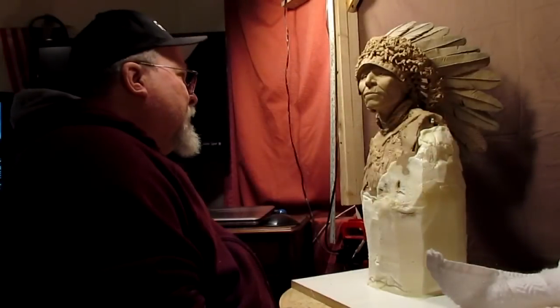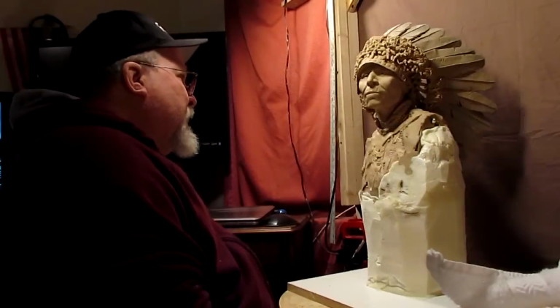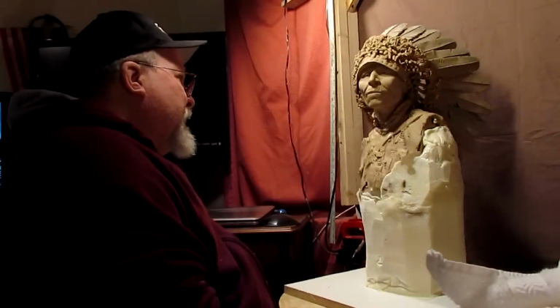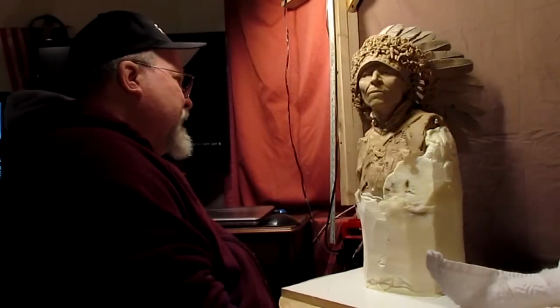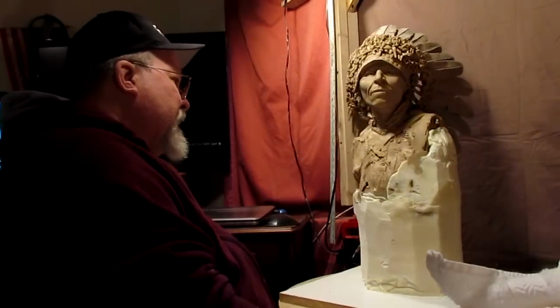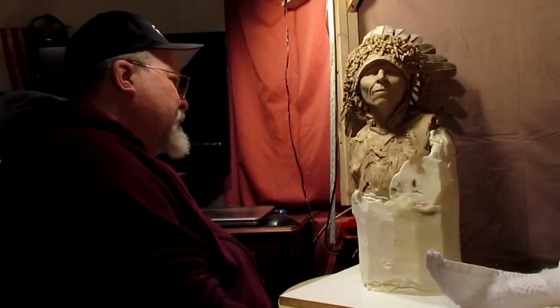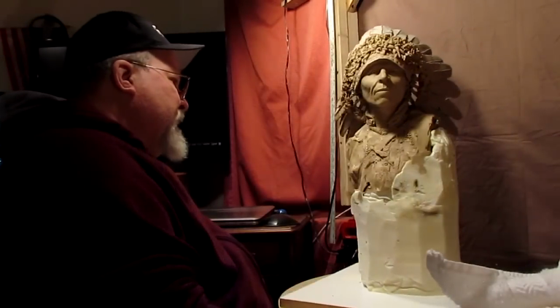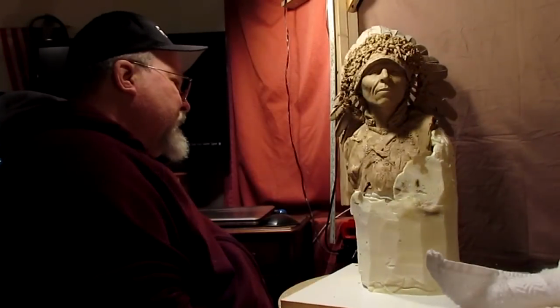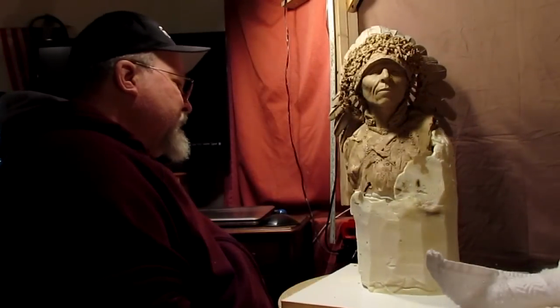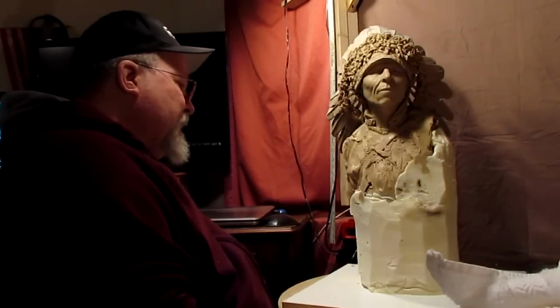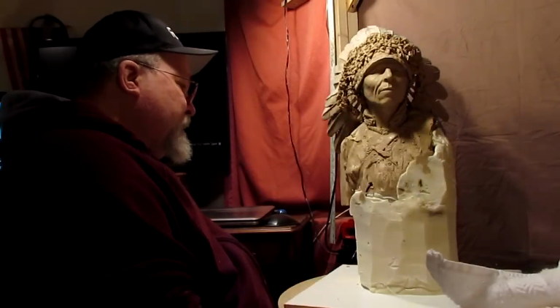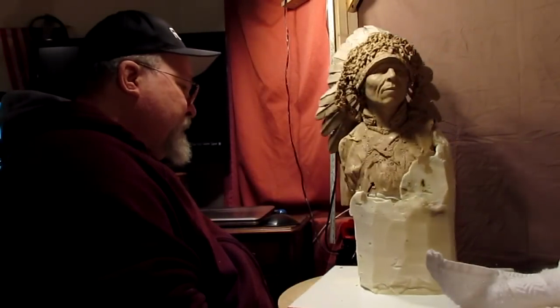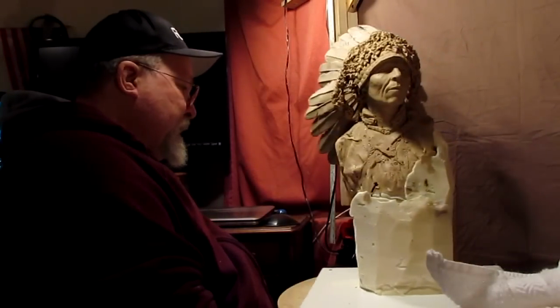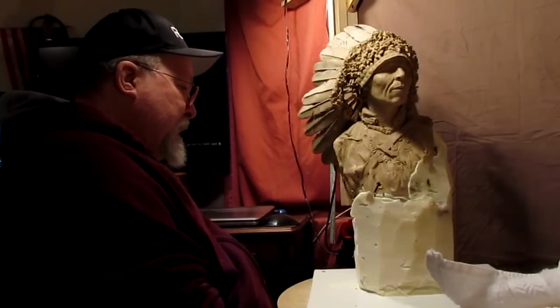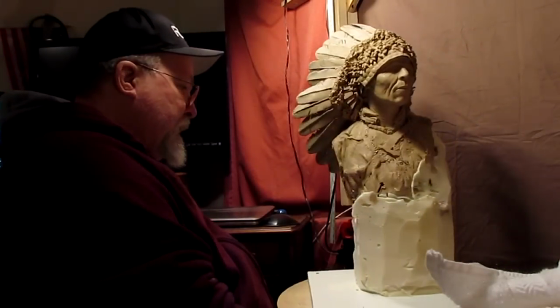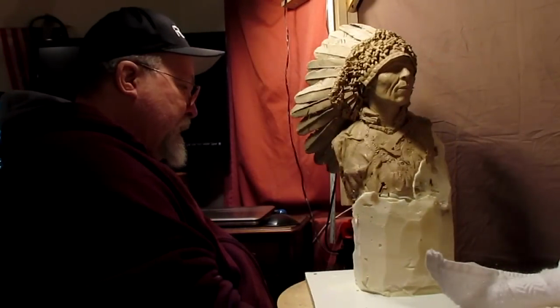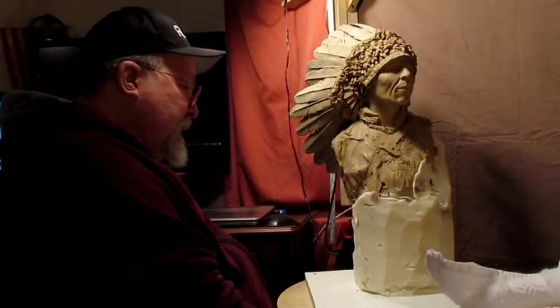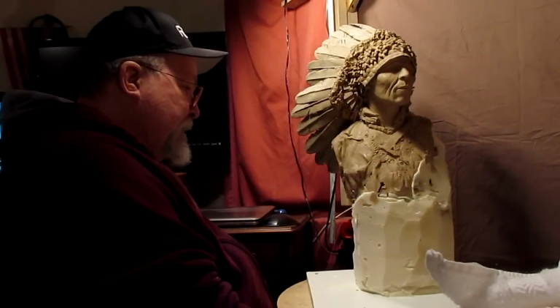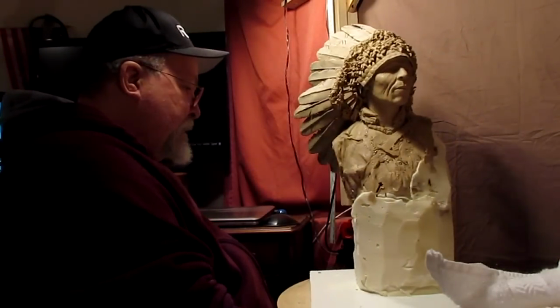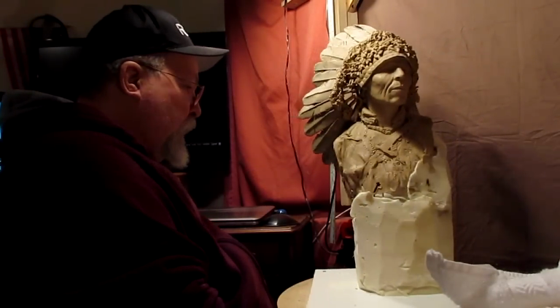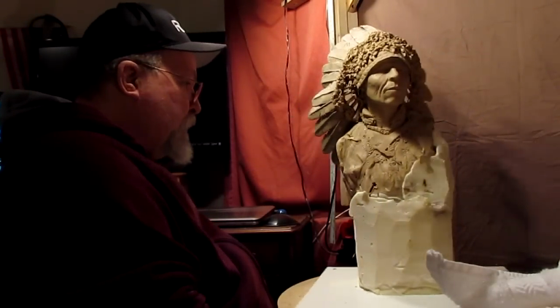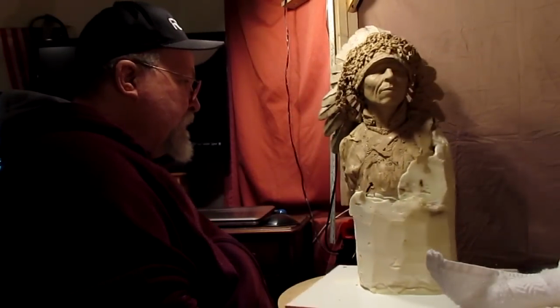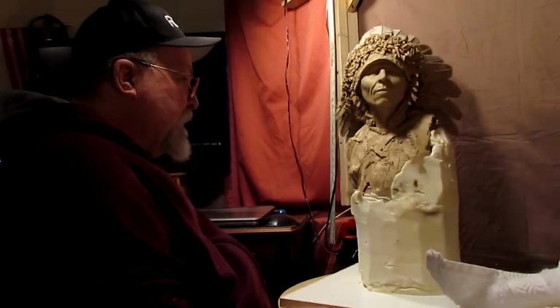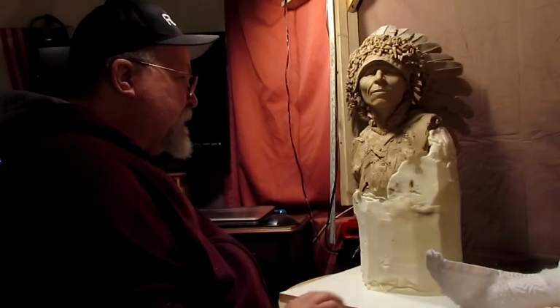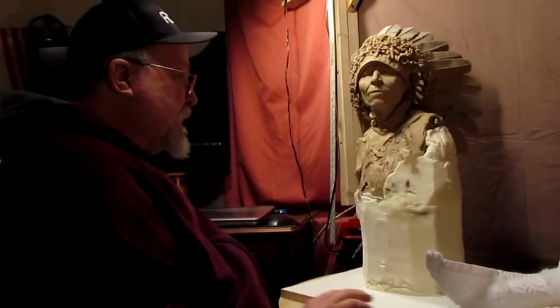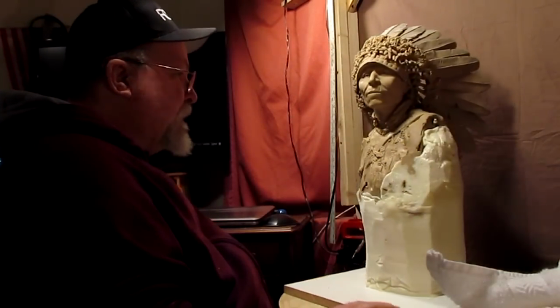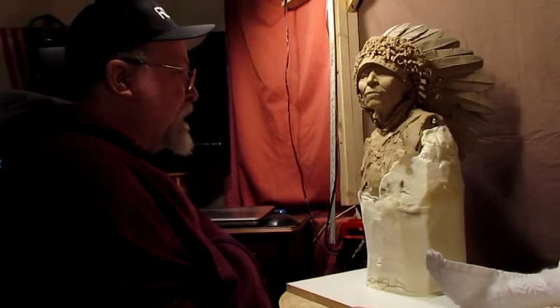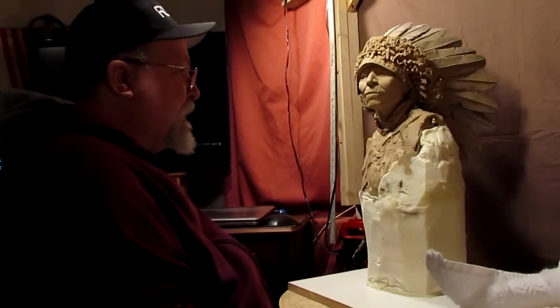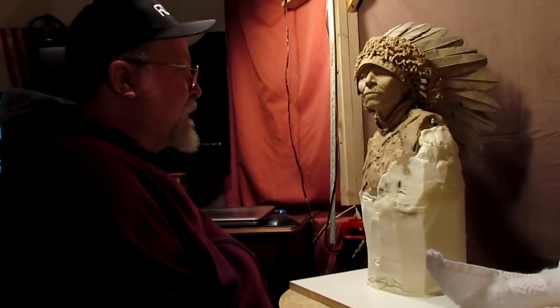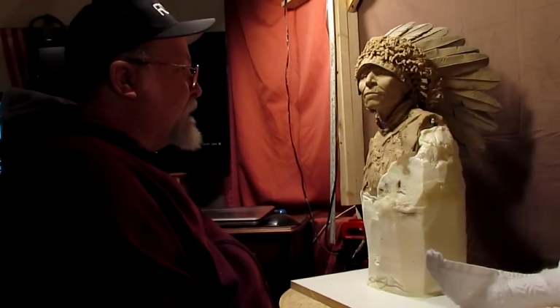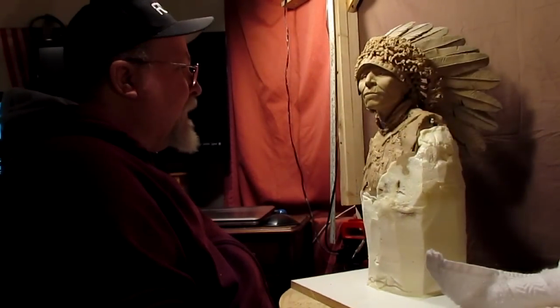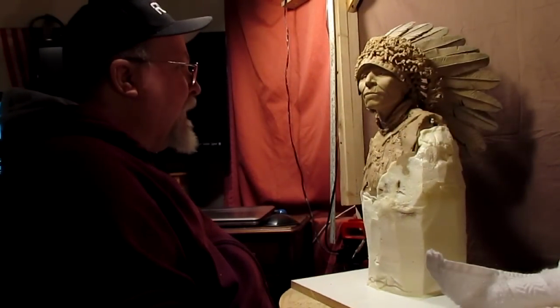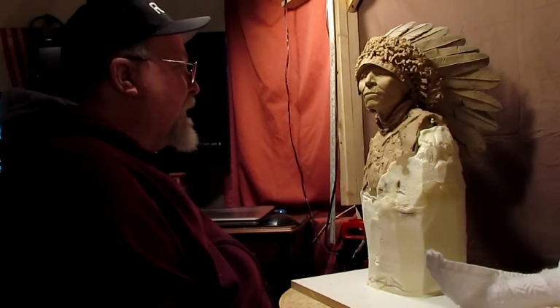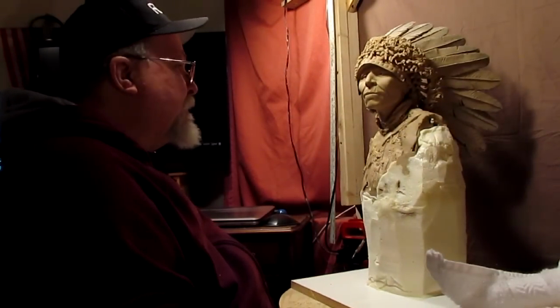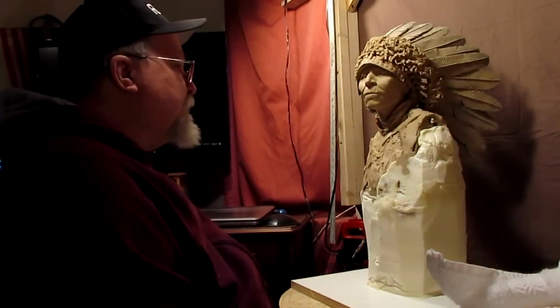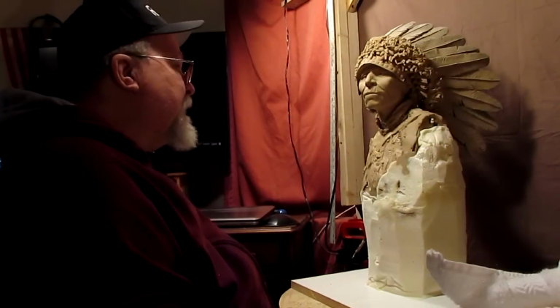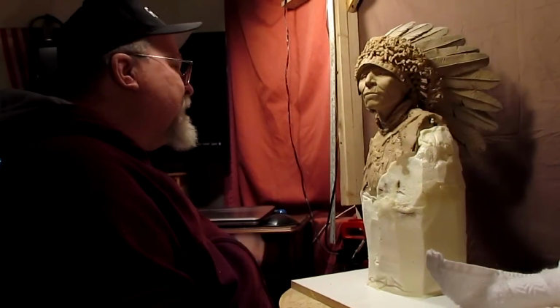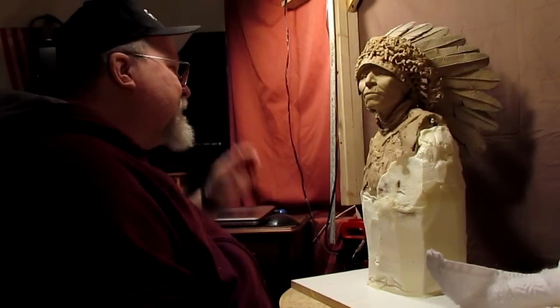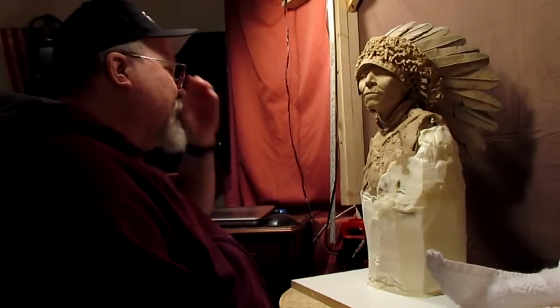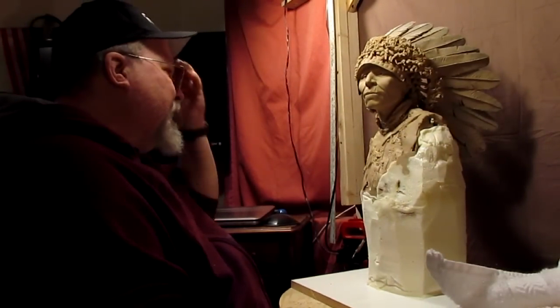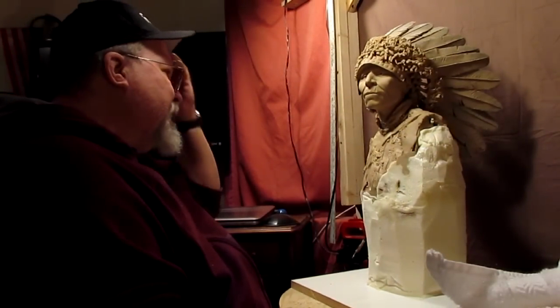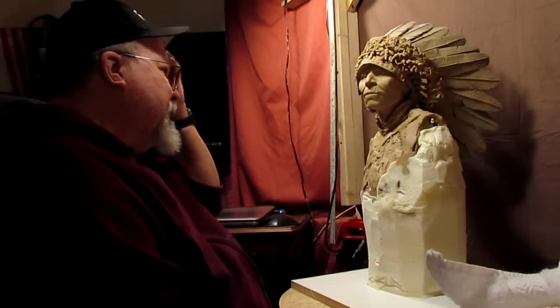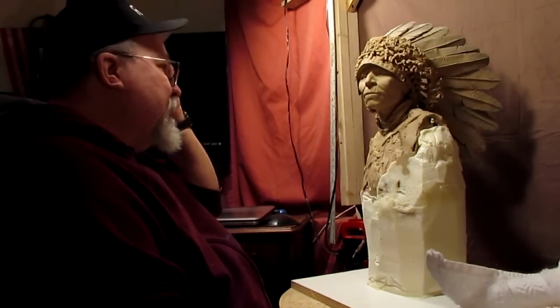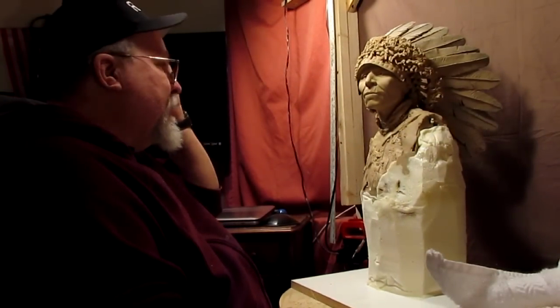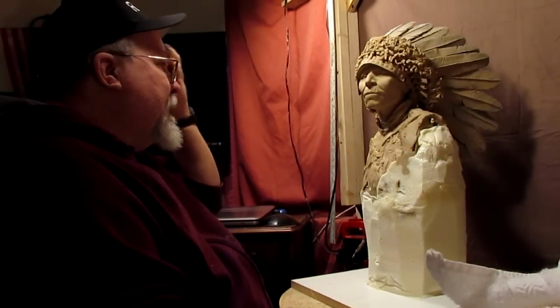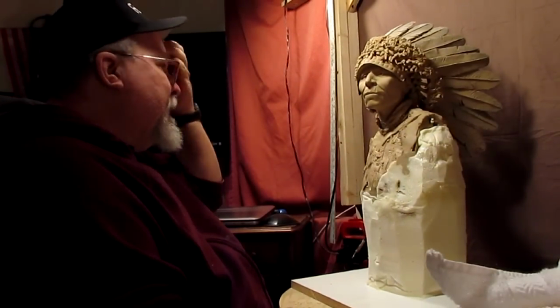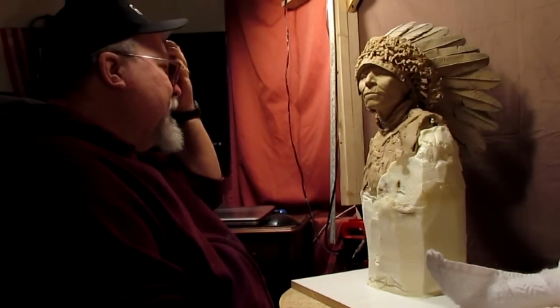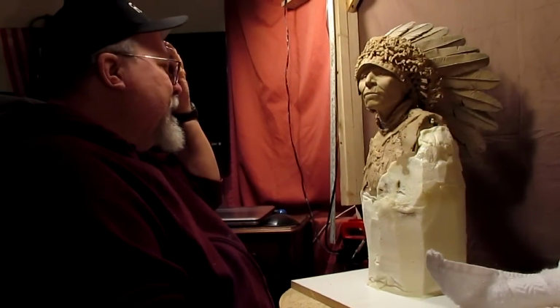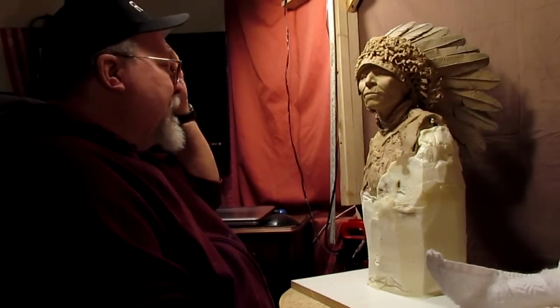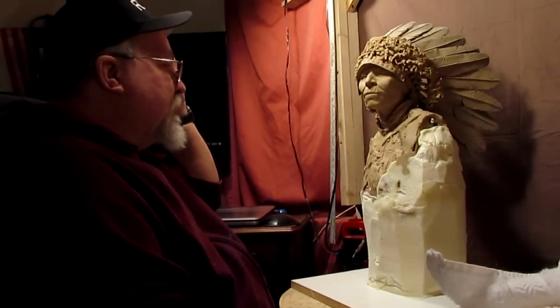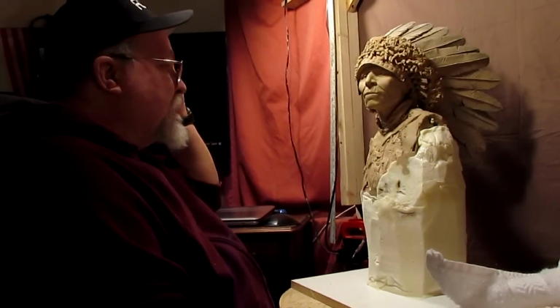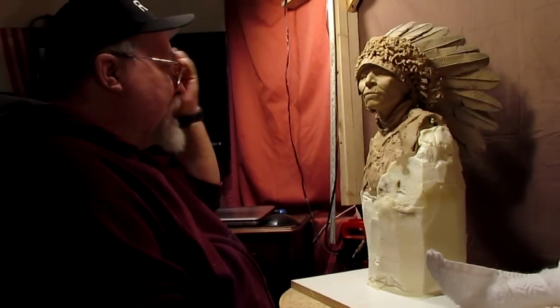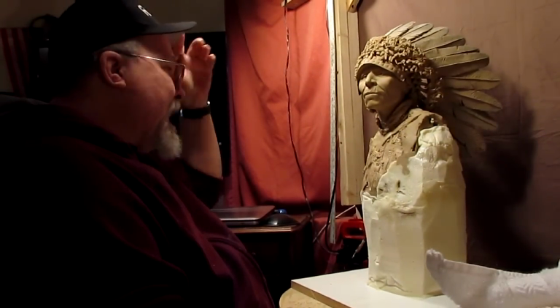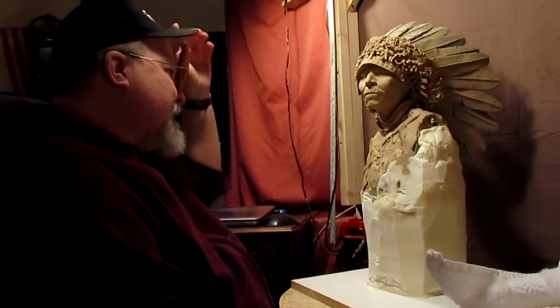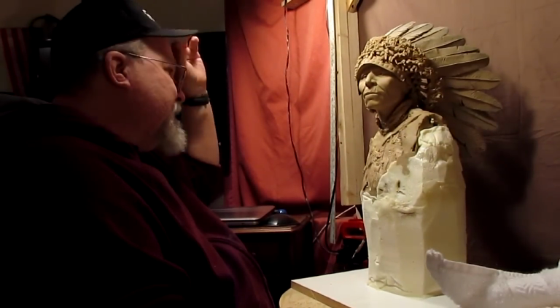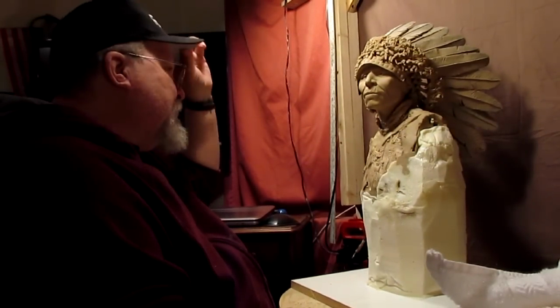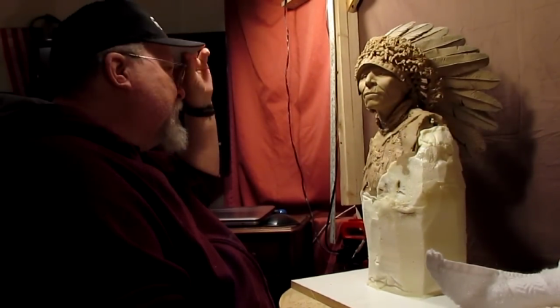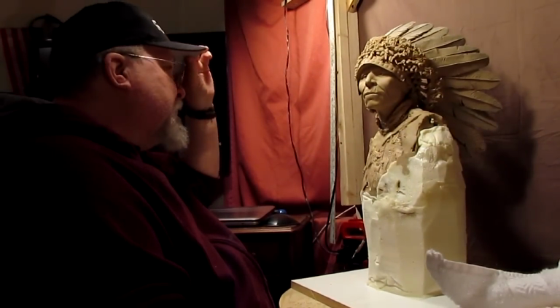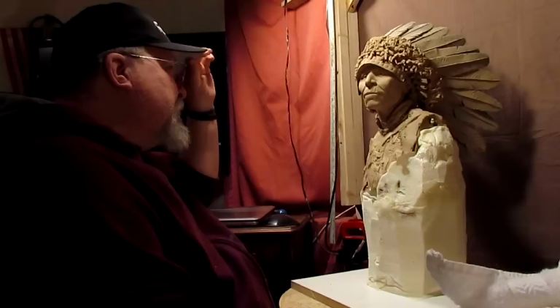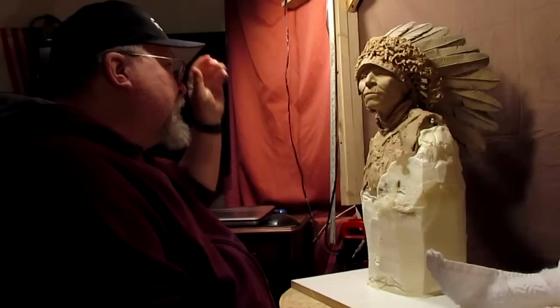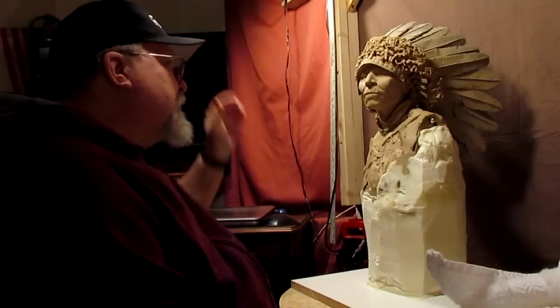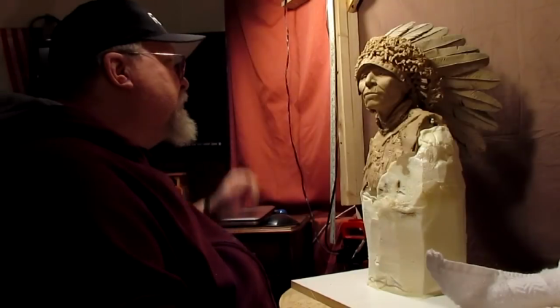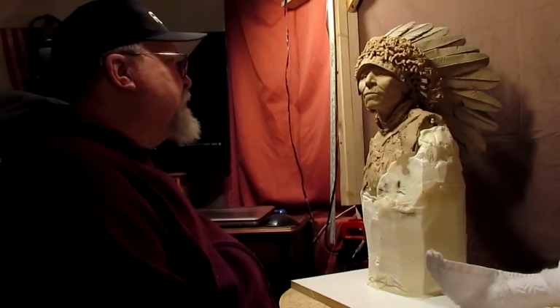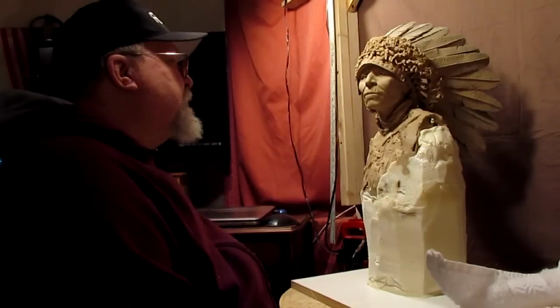Alright, I've got it mounted up, foamed up, and everything else, and I'm trying to decide exactly what I'm going to do.